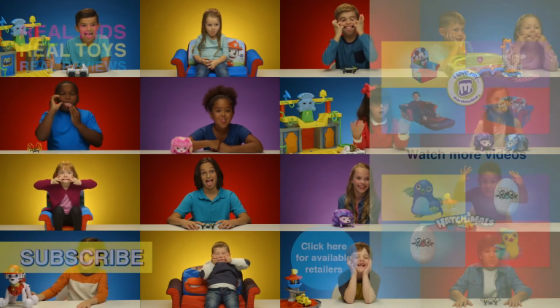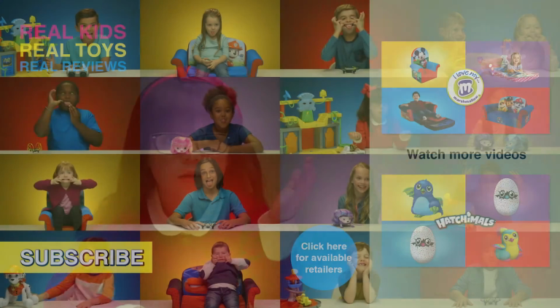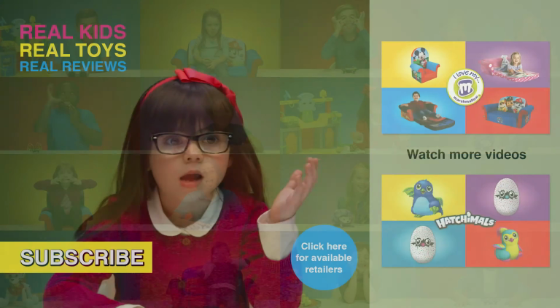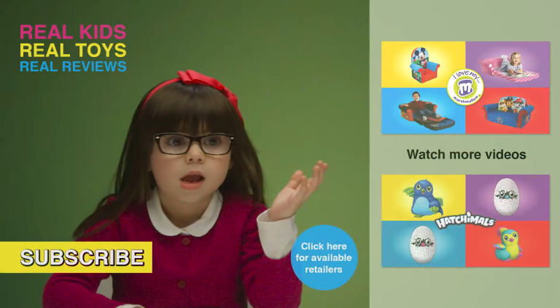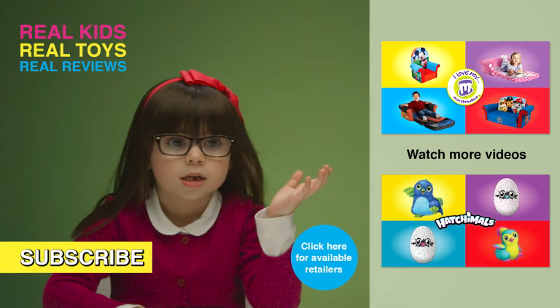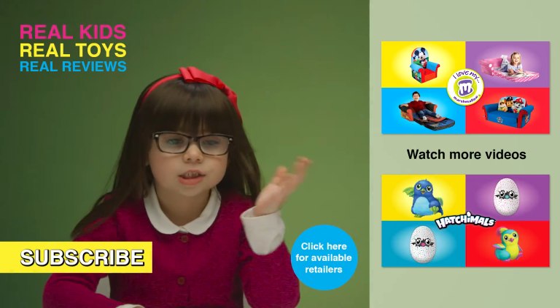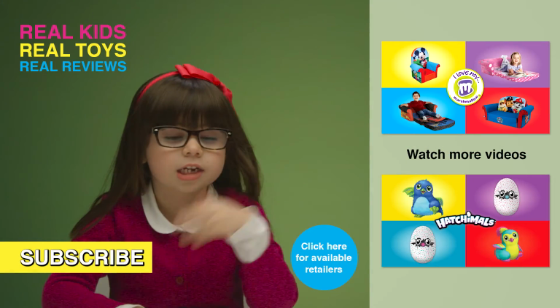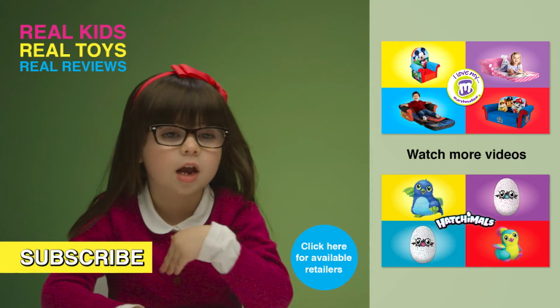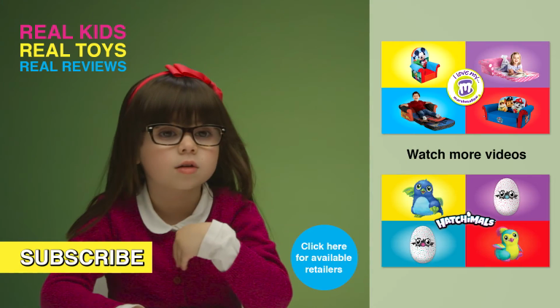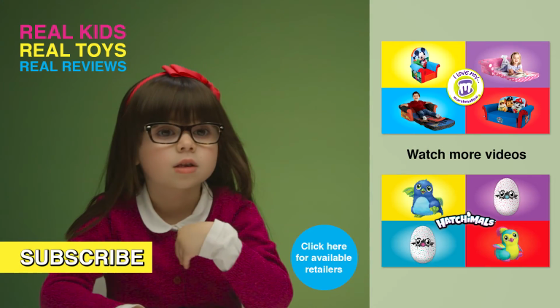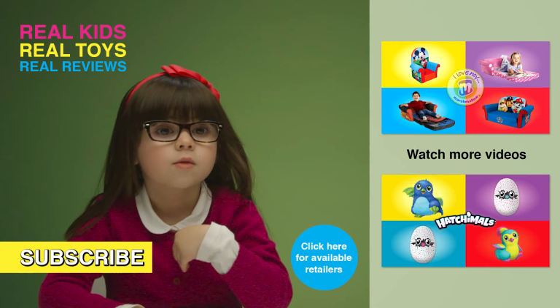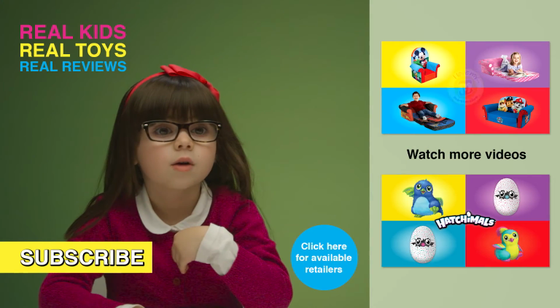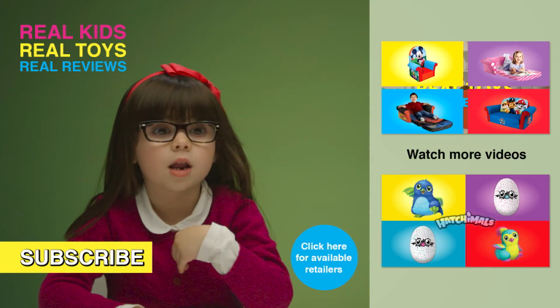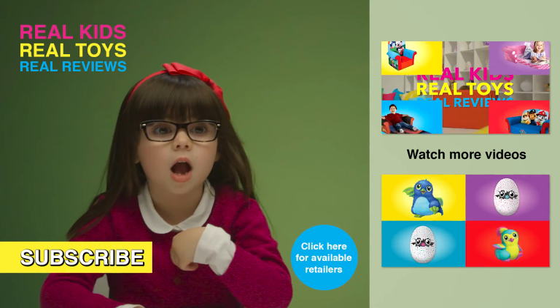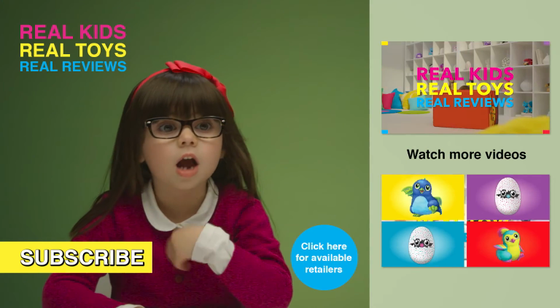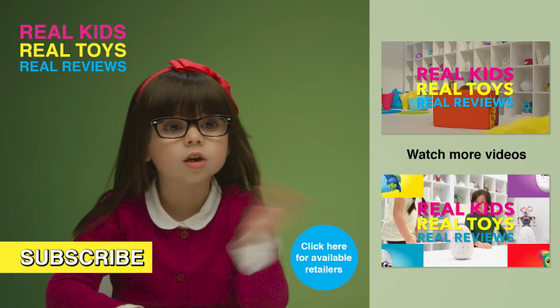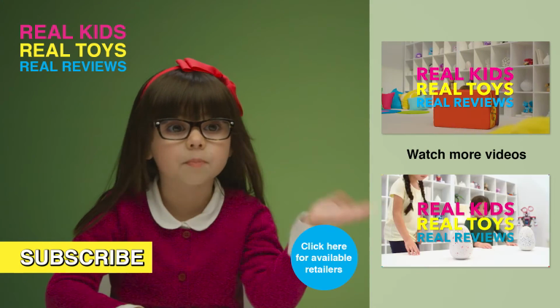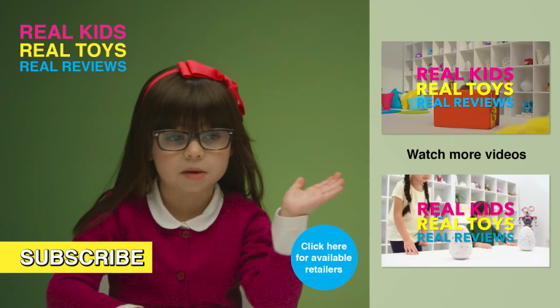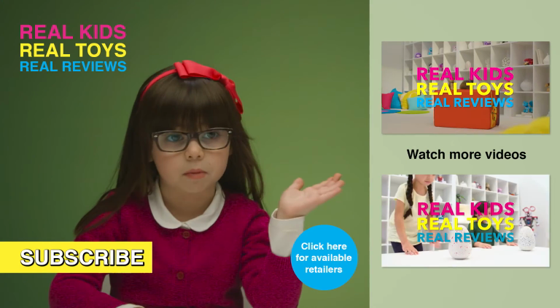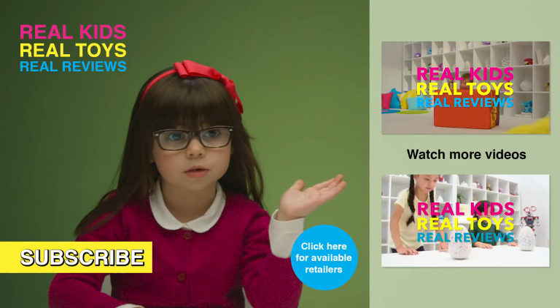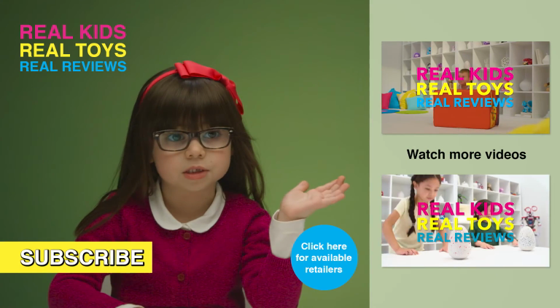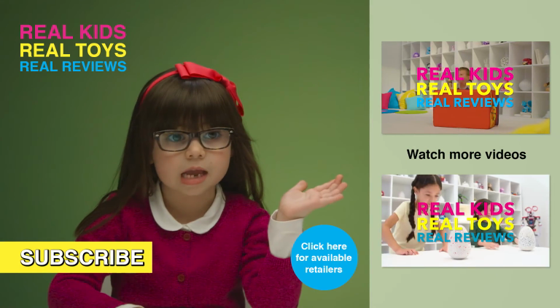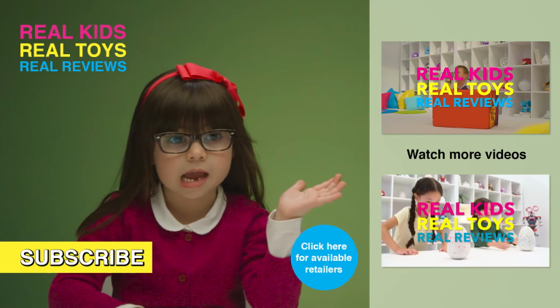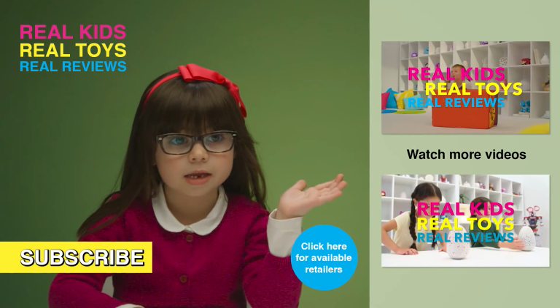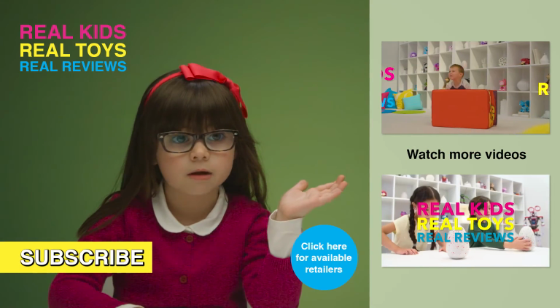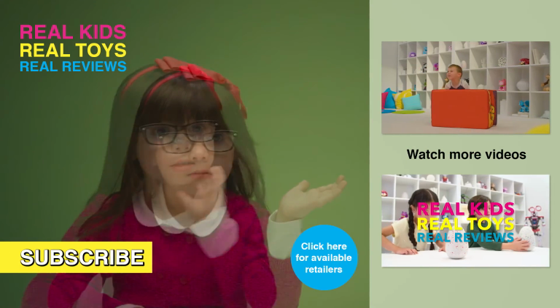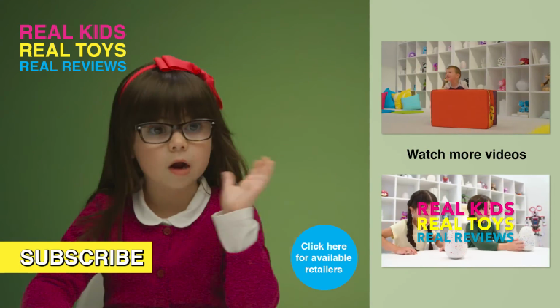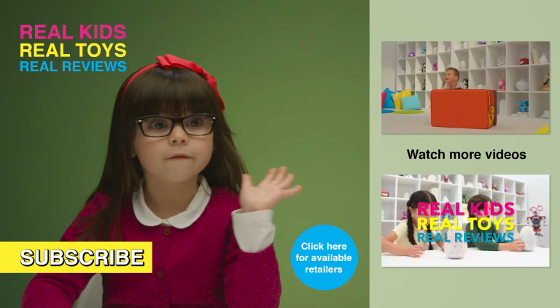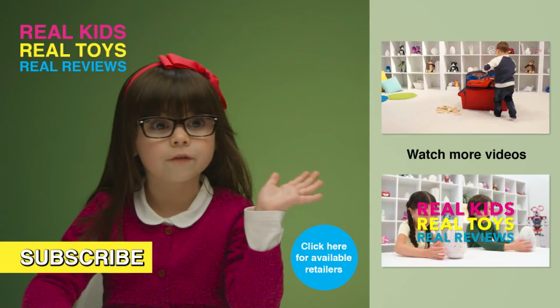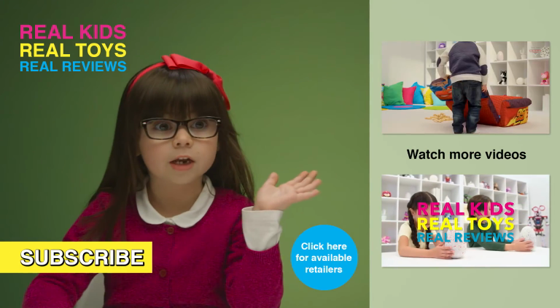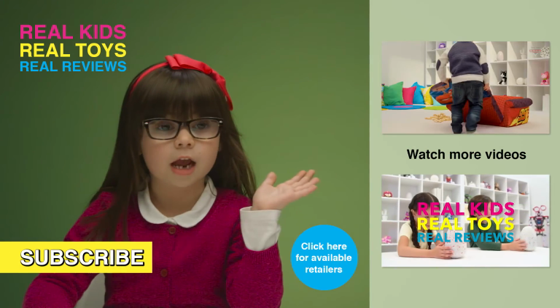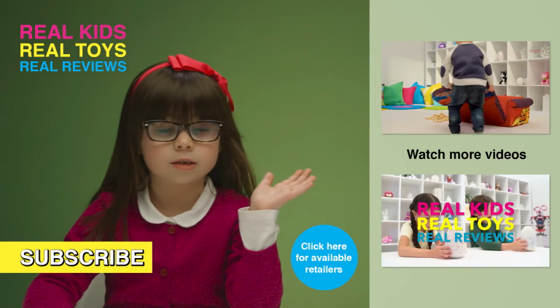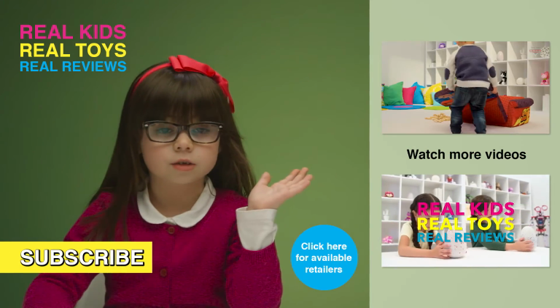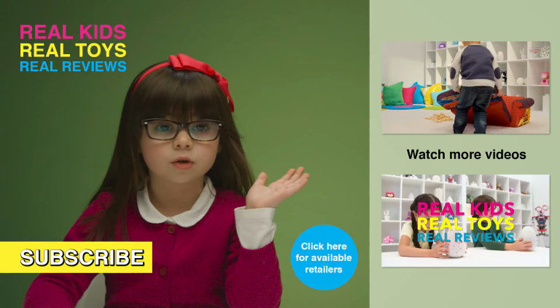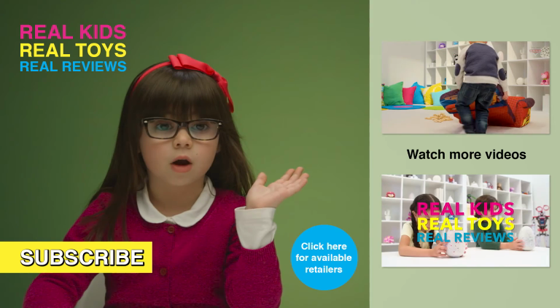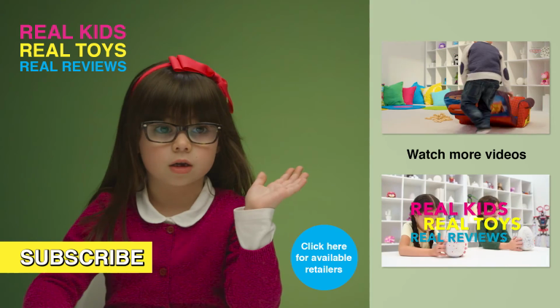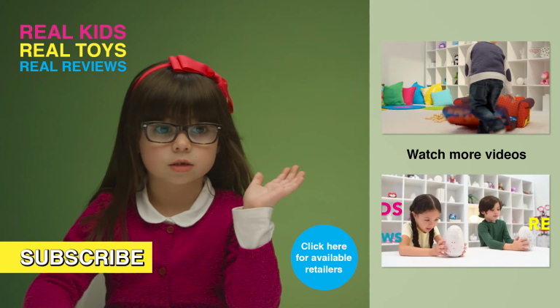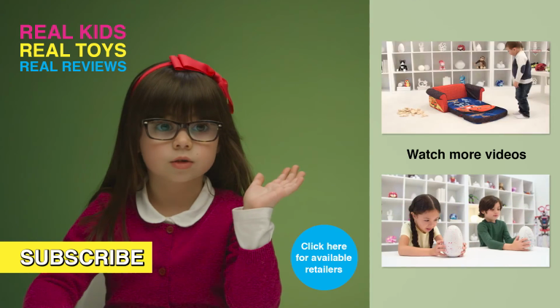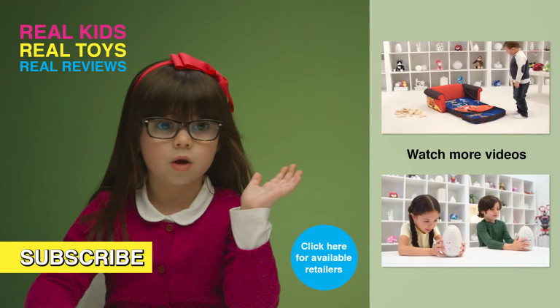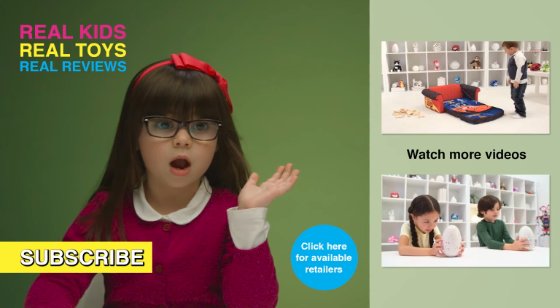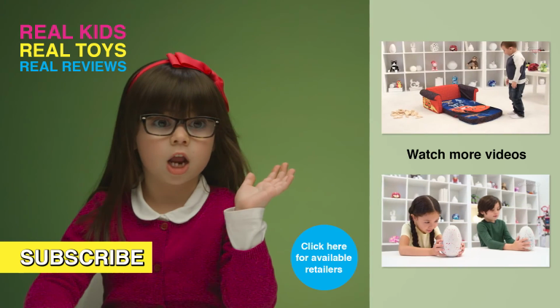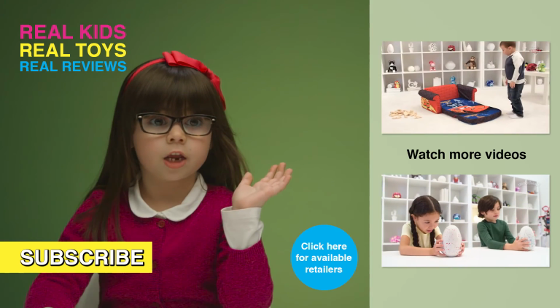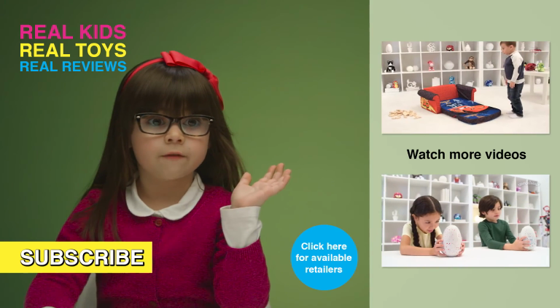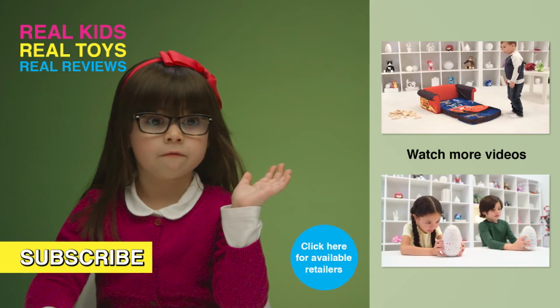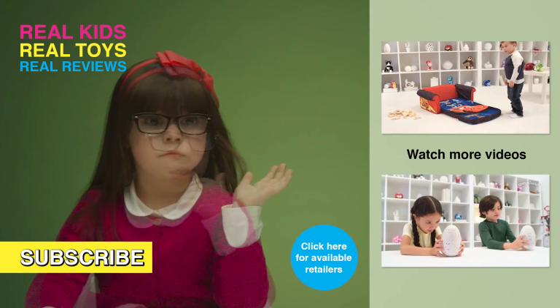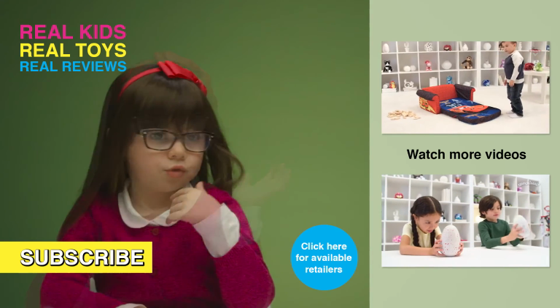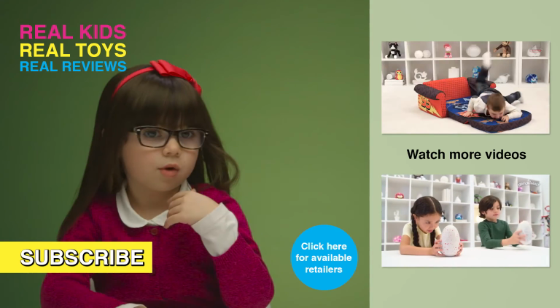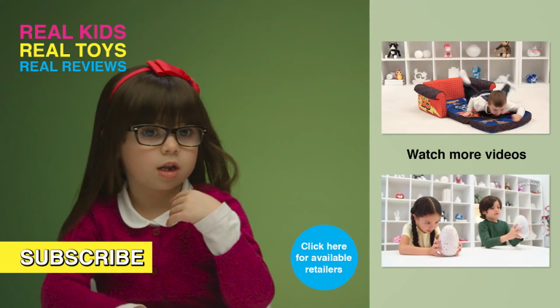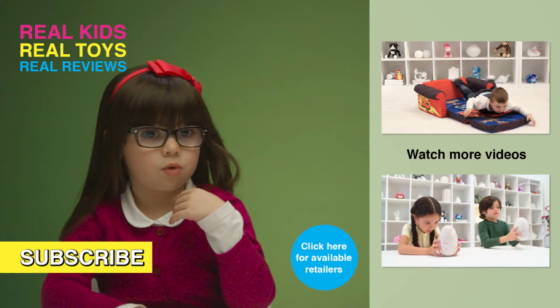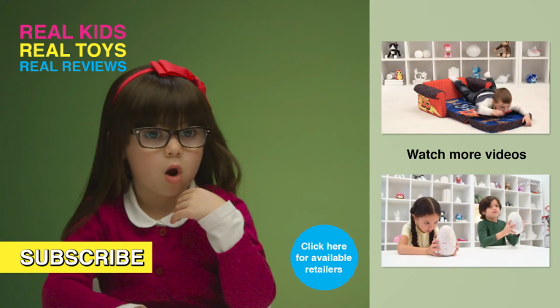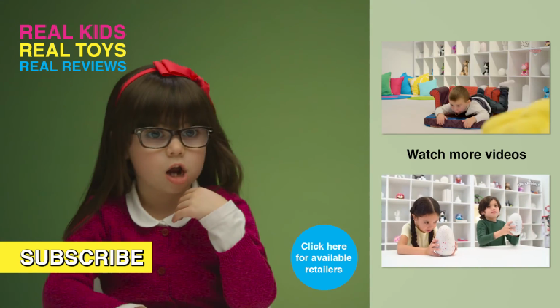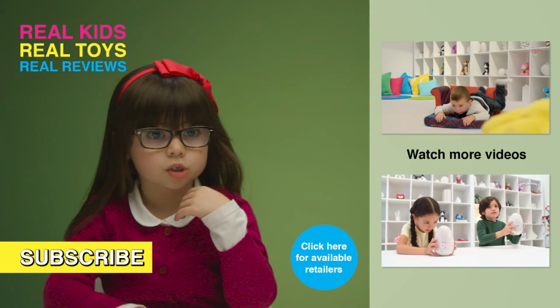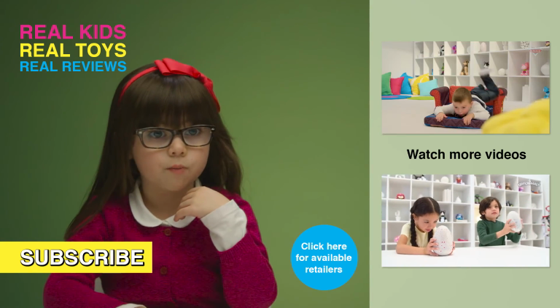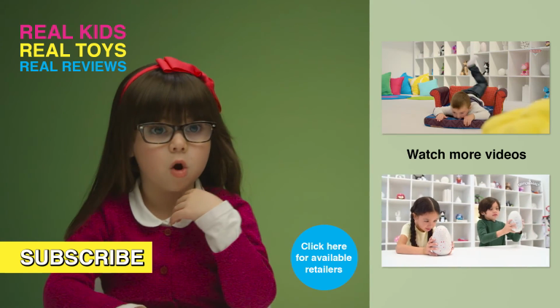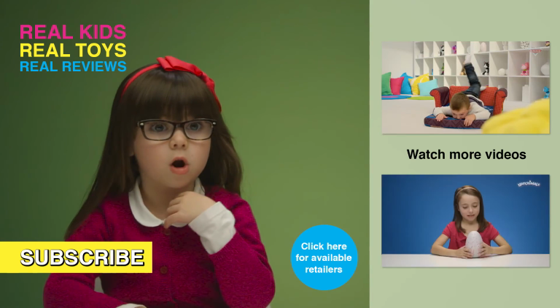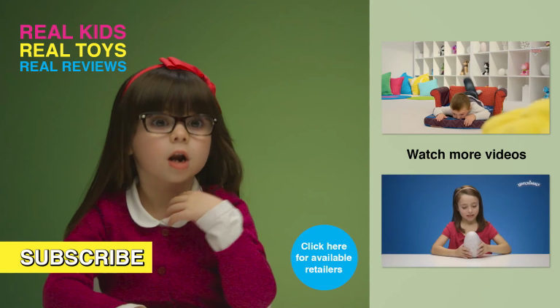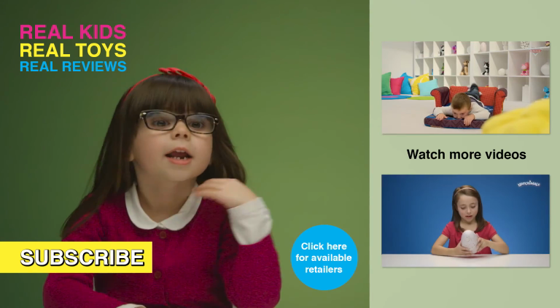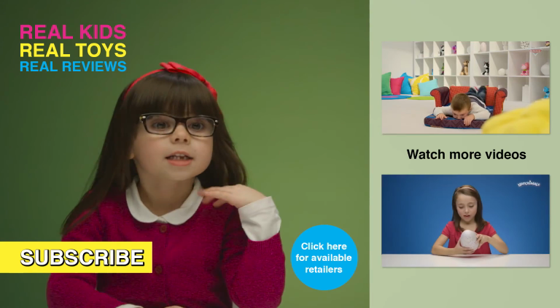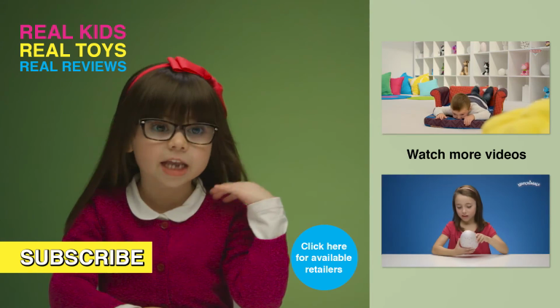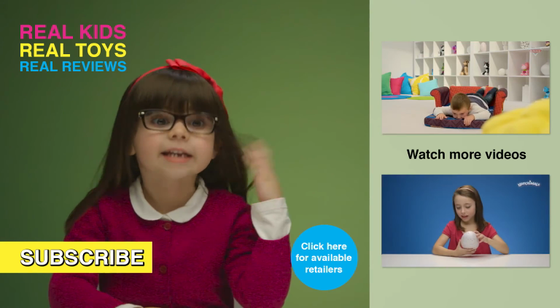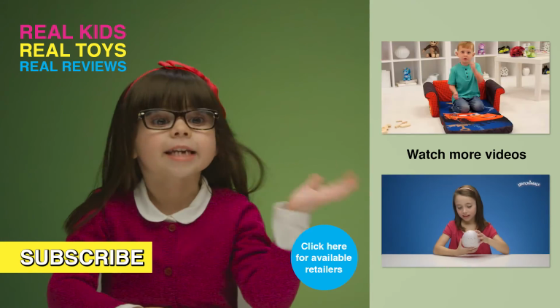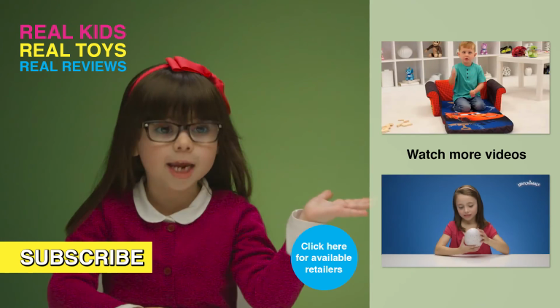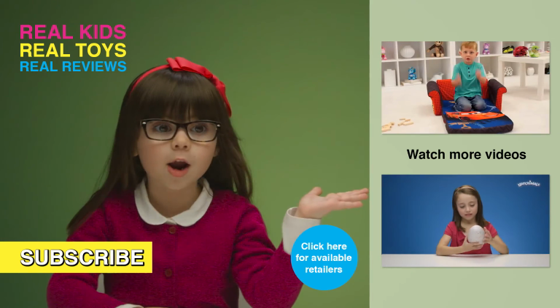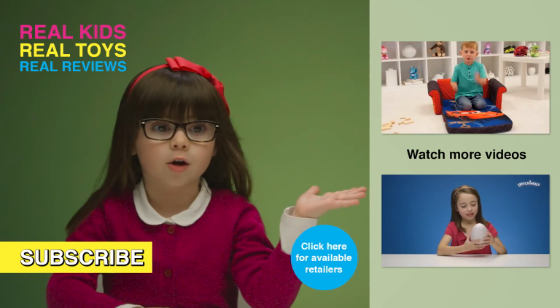Check out what other people say! Don't forget to subscribe! Do you want to watch more? Click here!